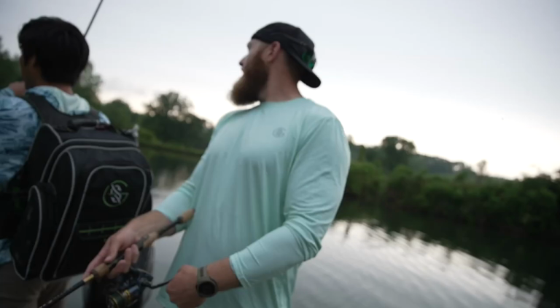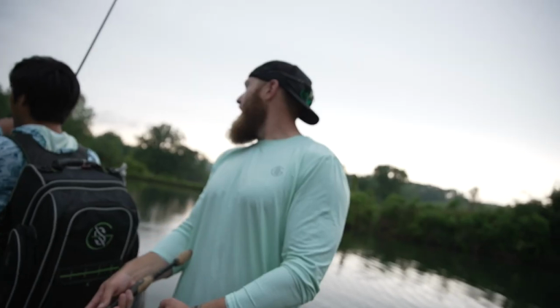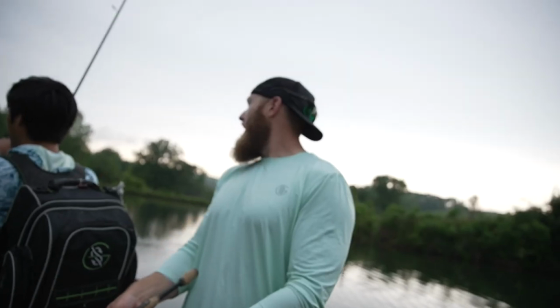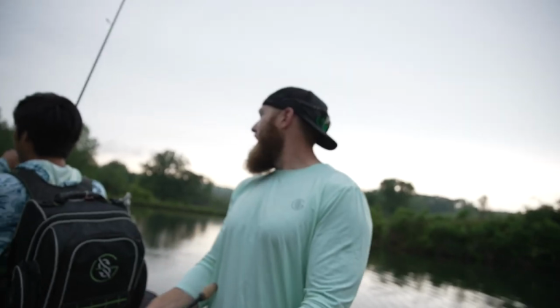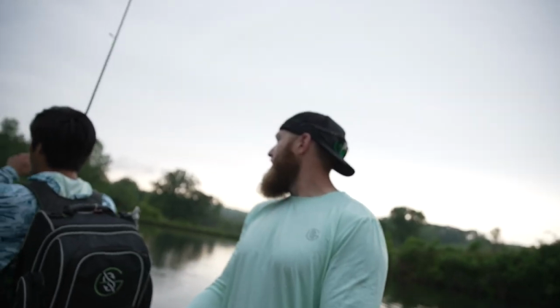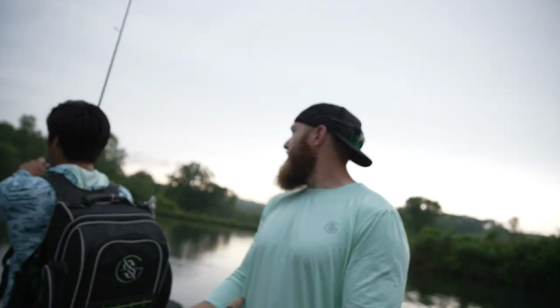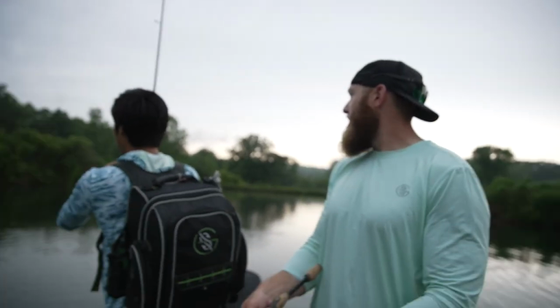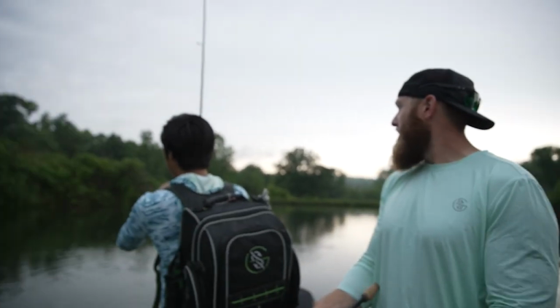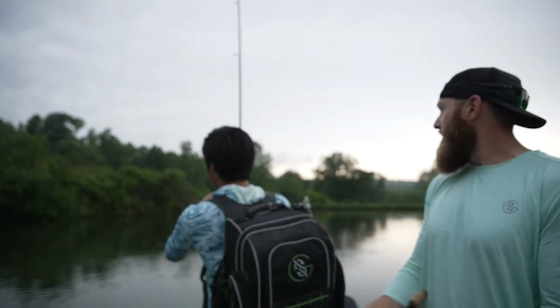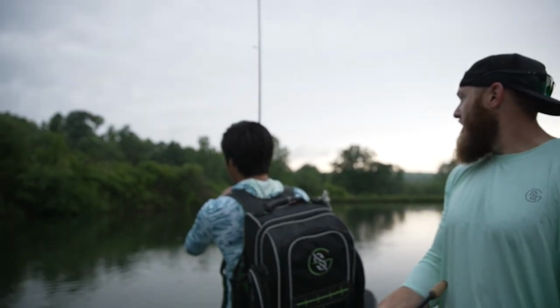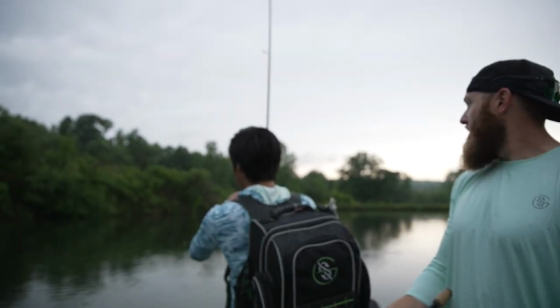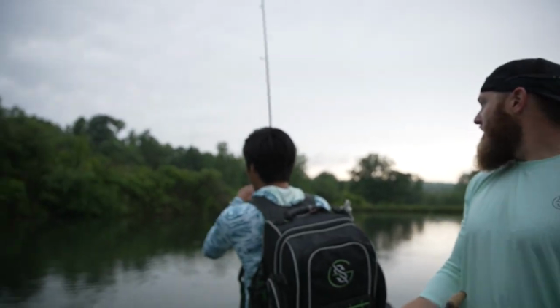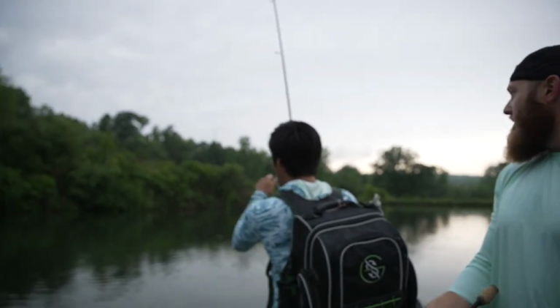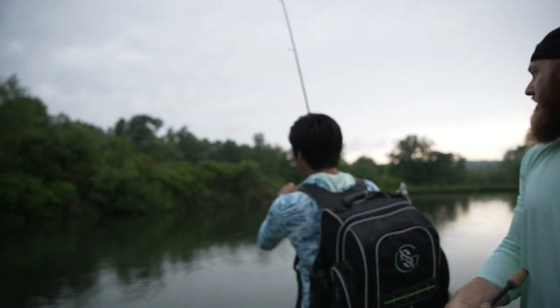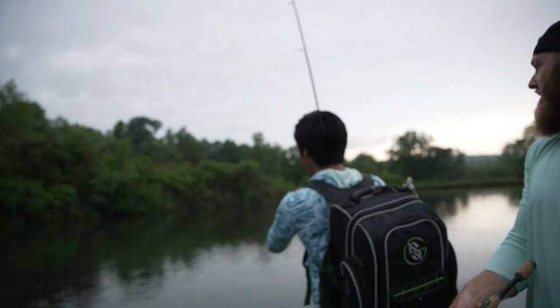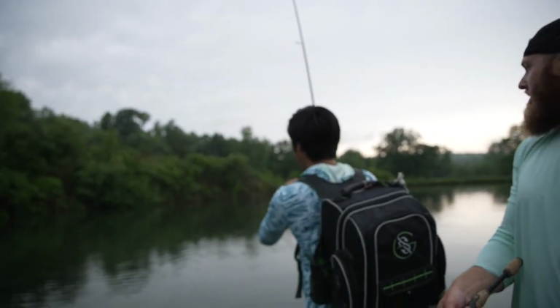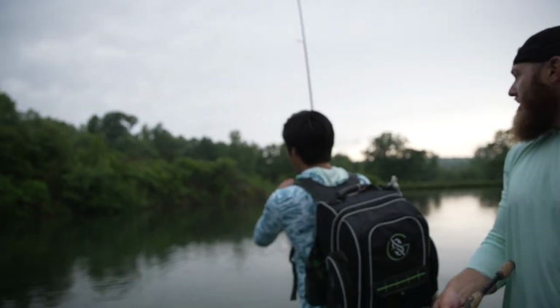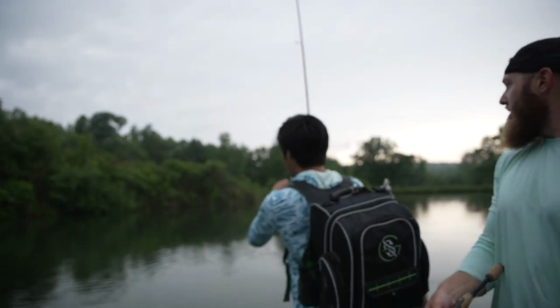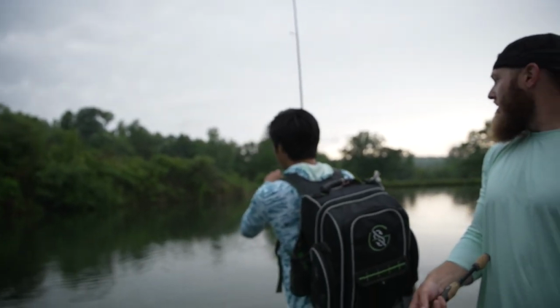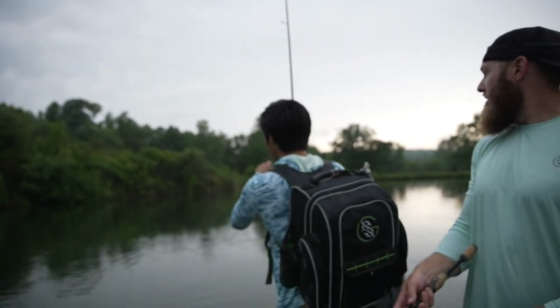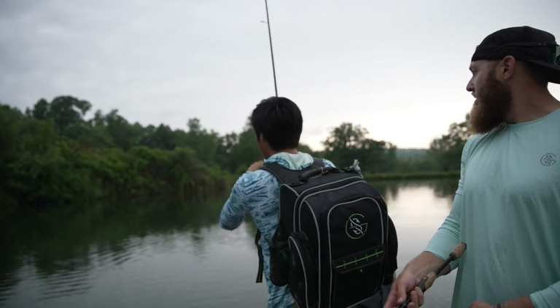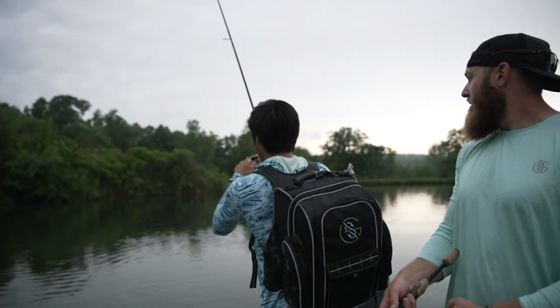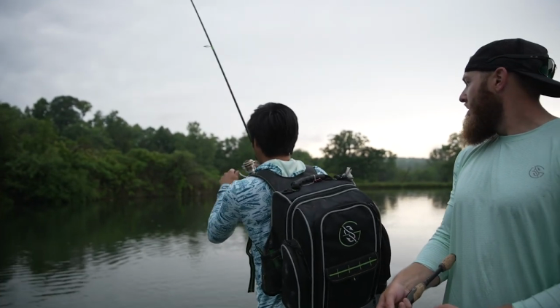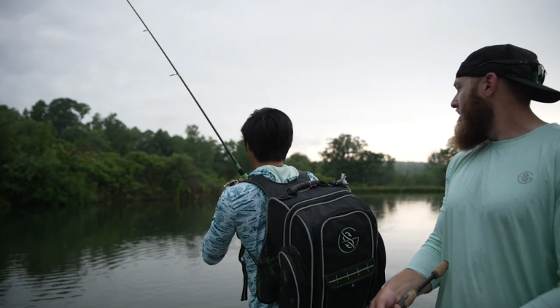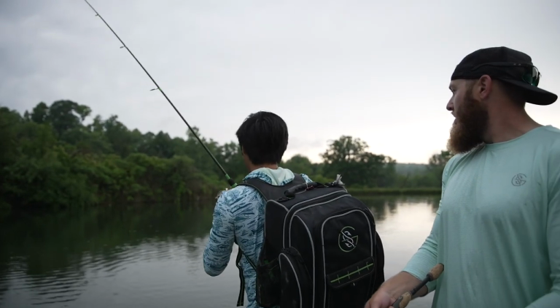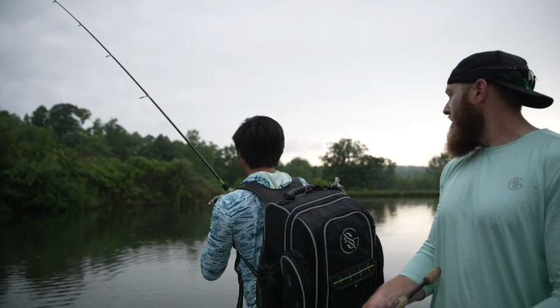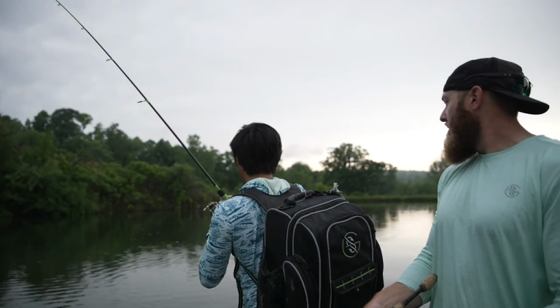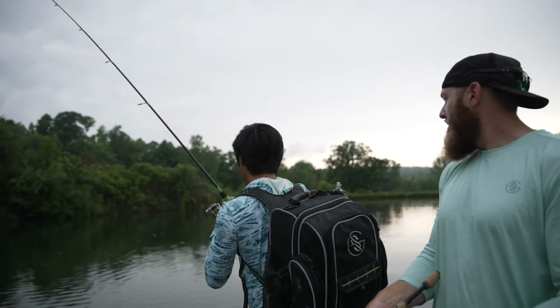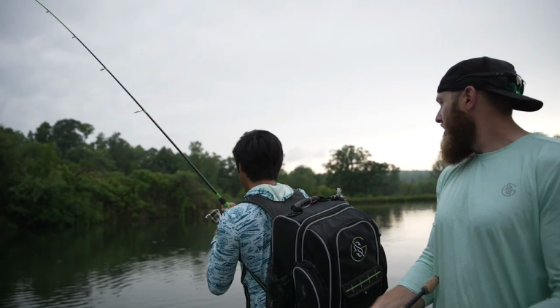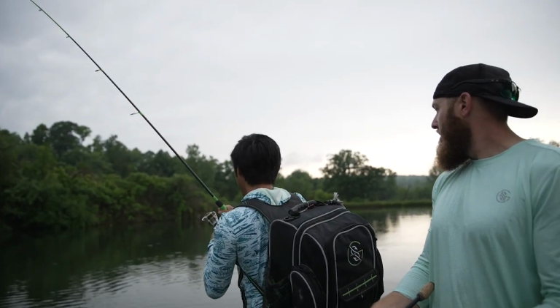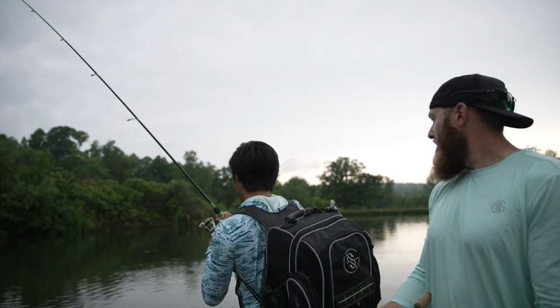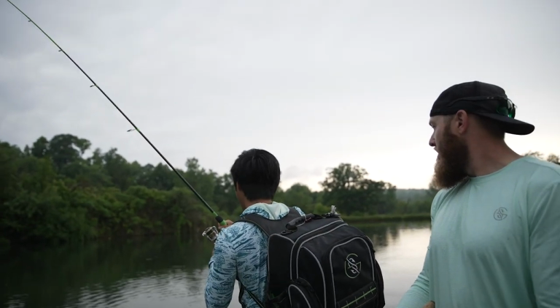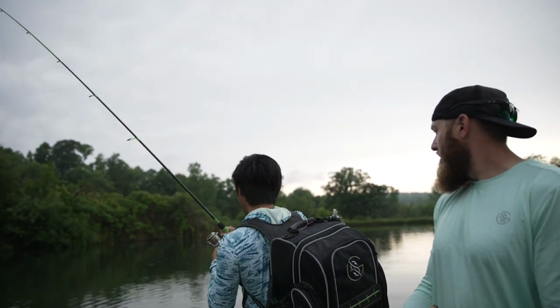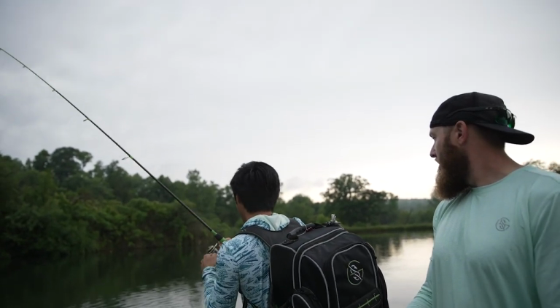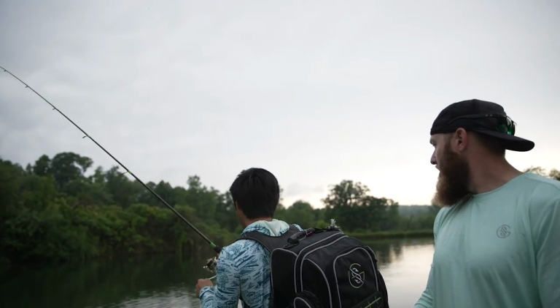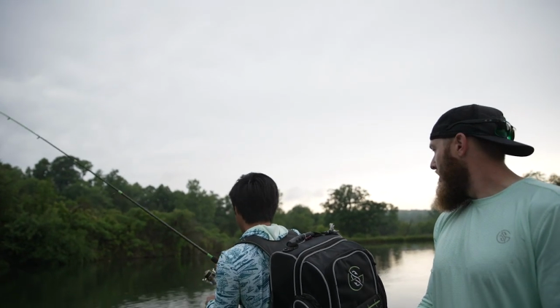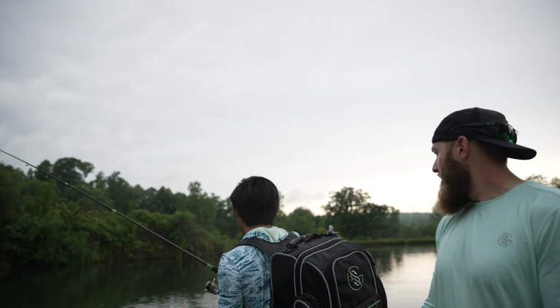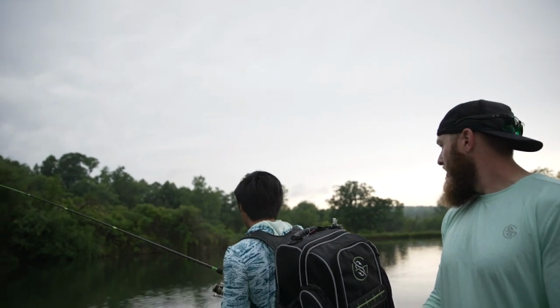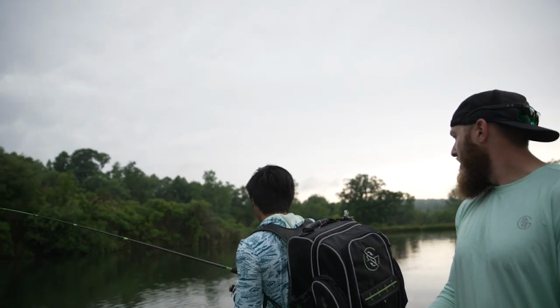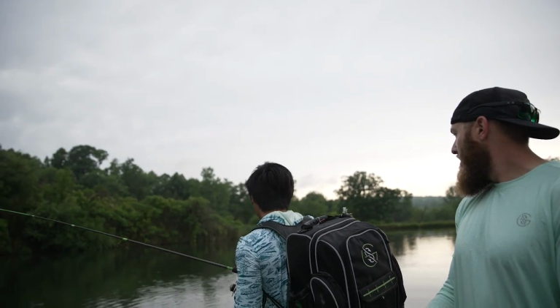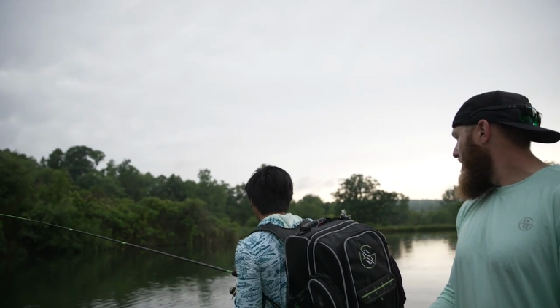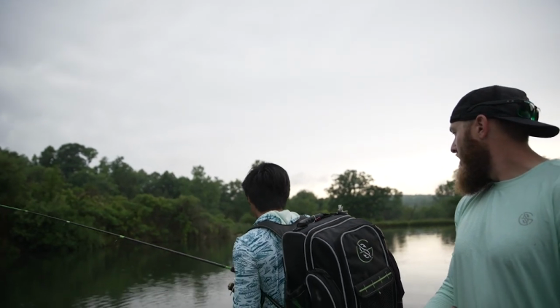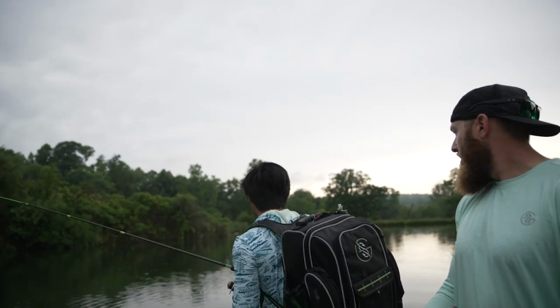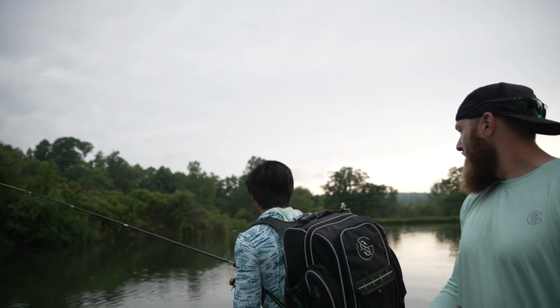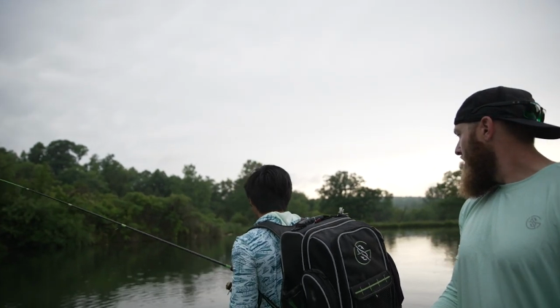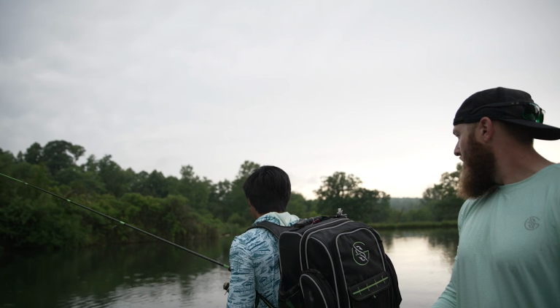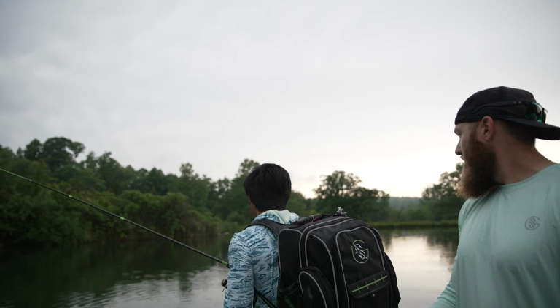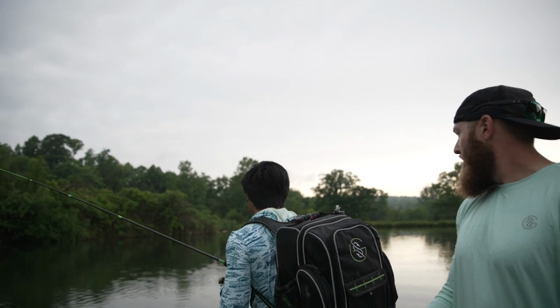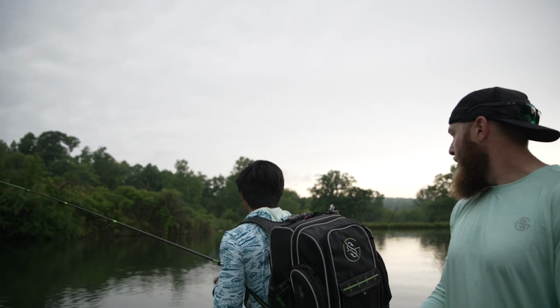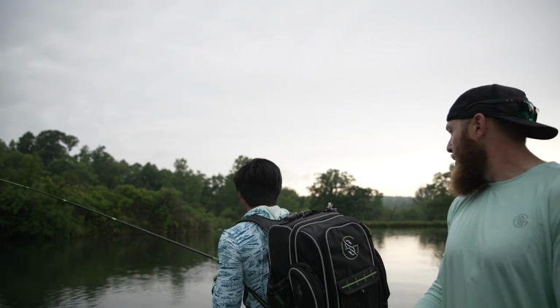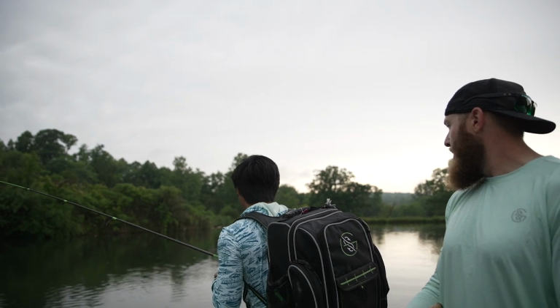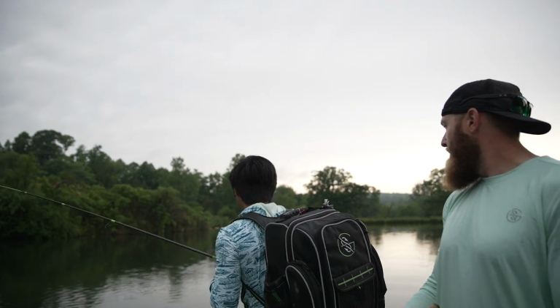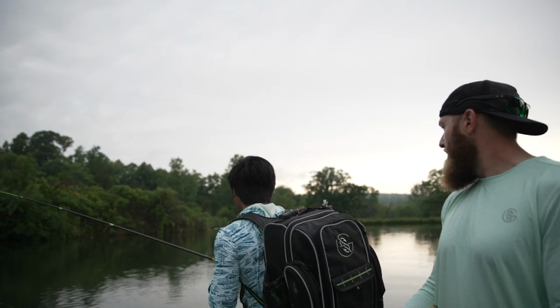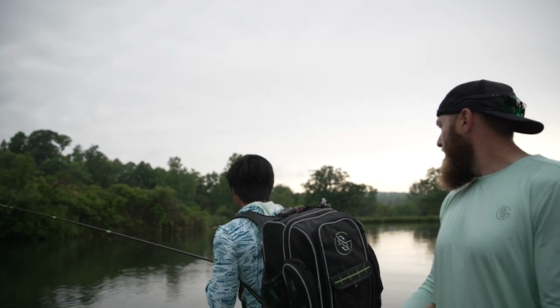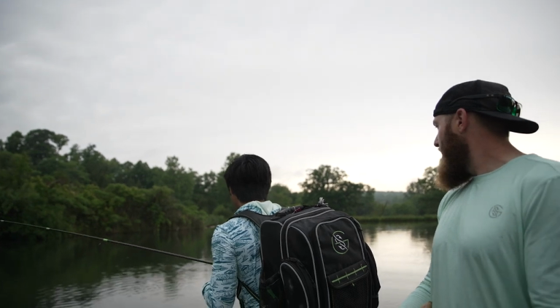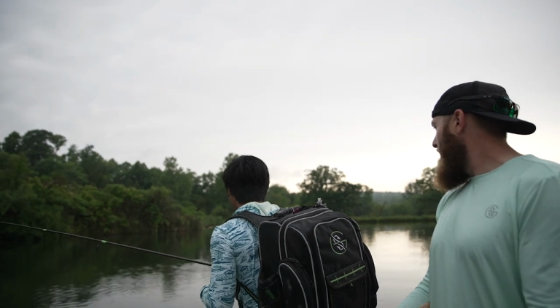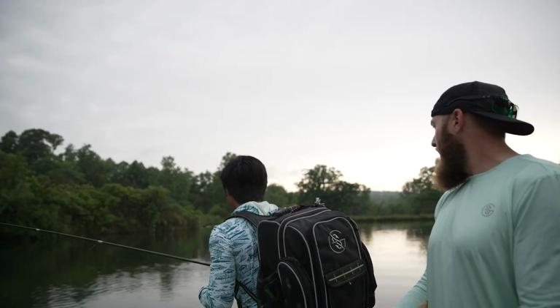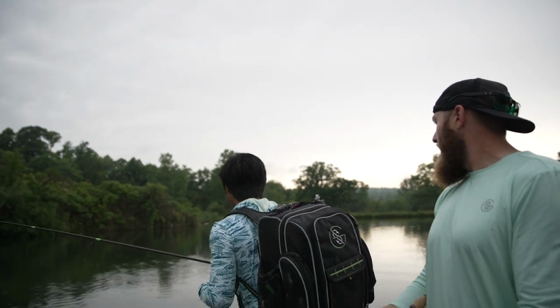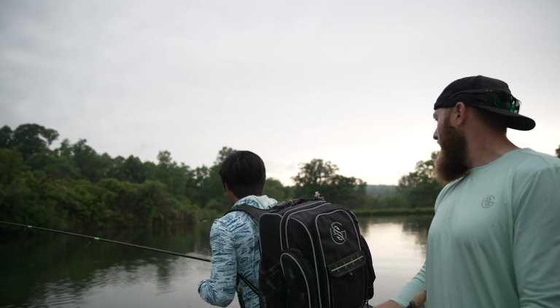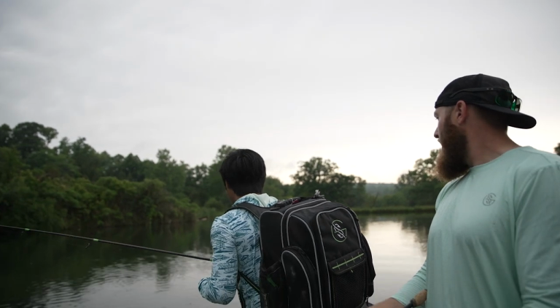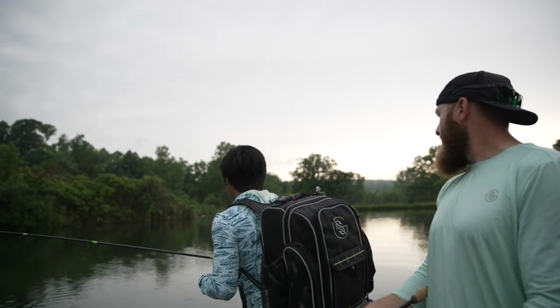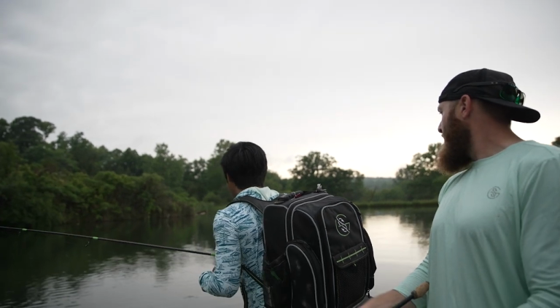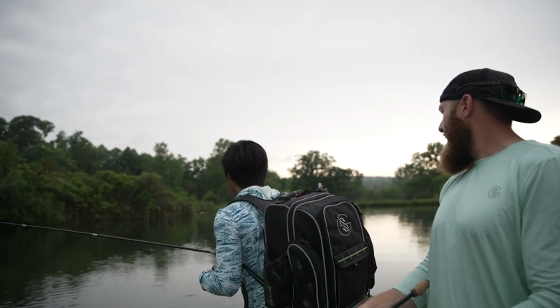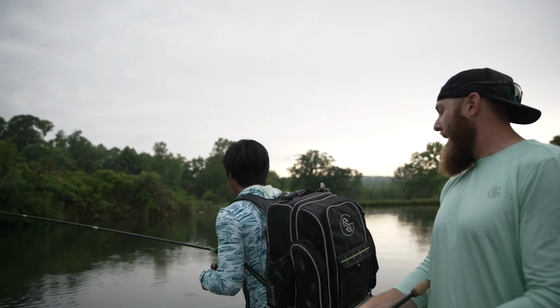Nice. It's big. It's big. If this is a crappie, it's a king crappie. Dude. What is that? It's a bass.